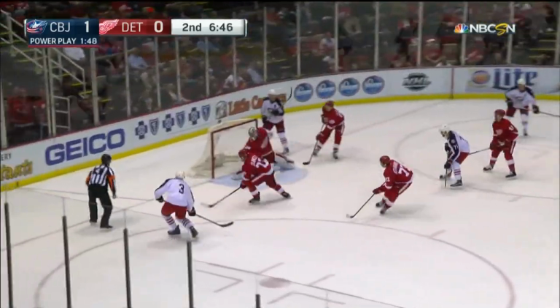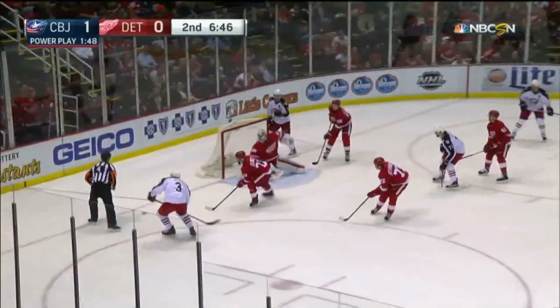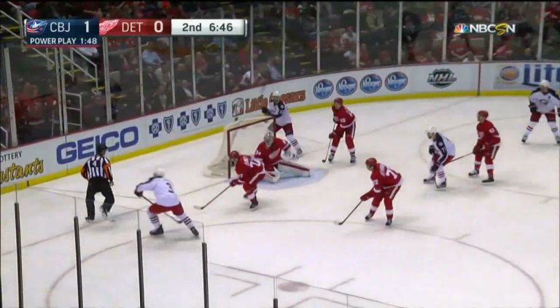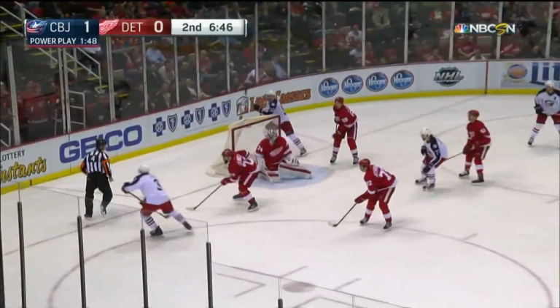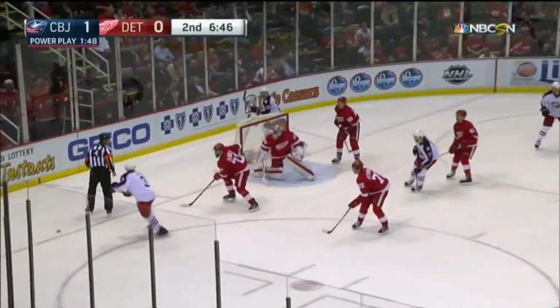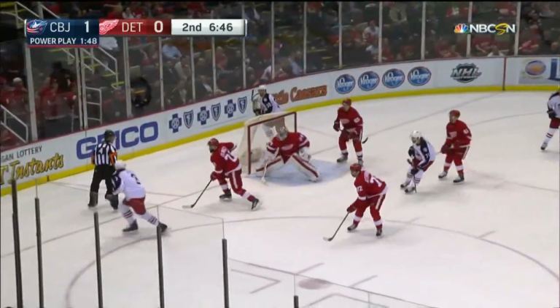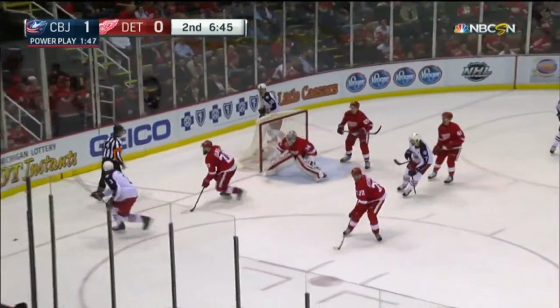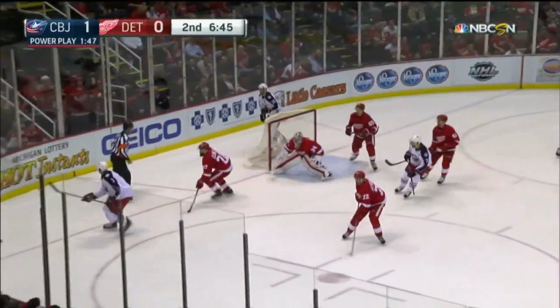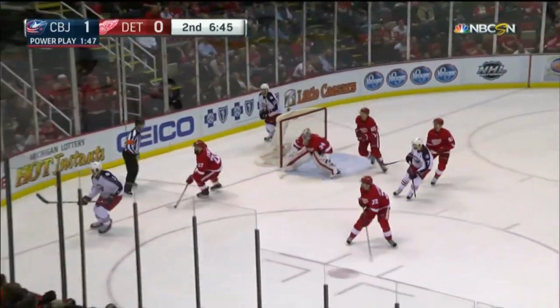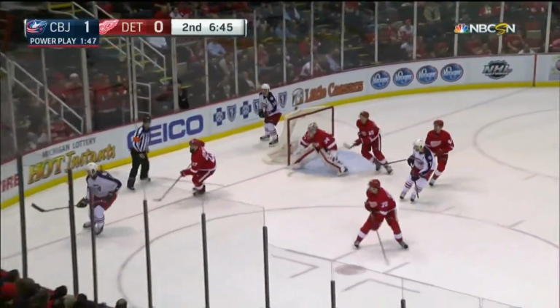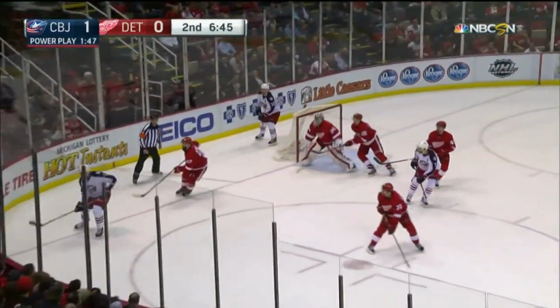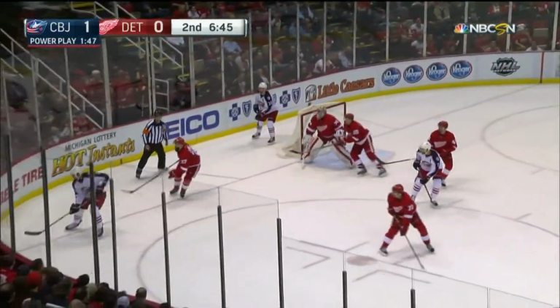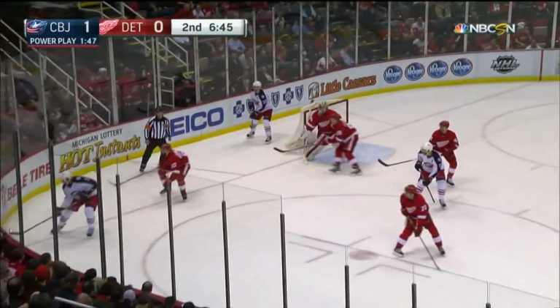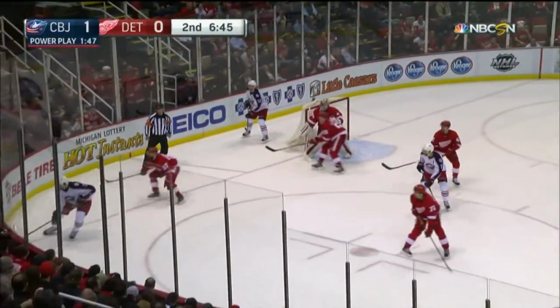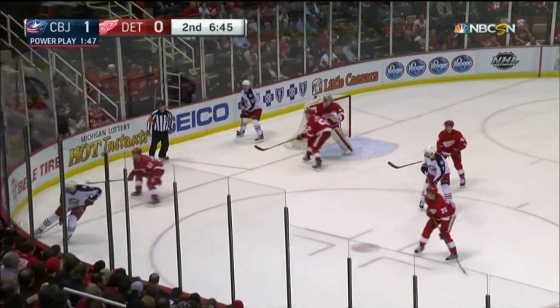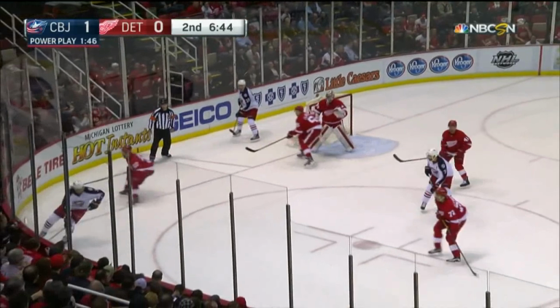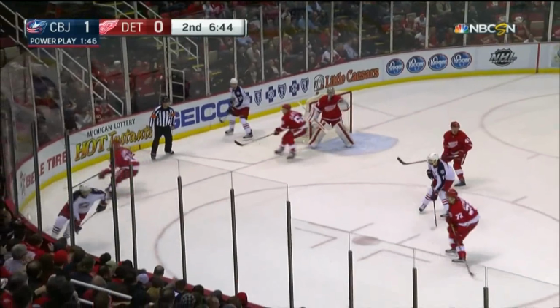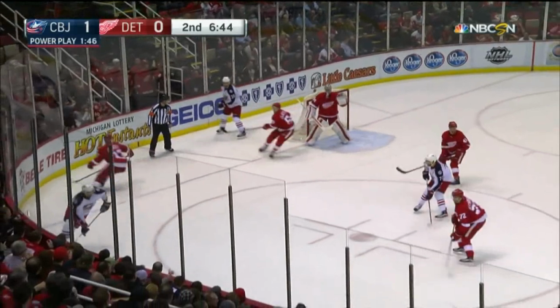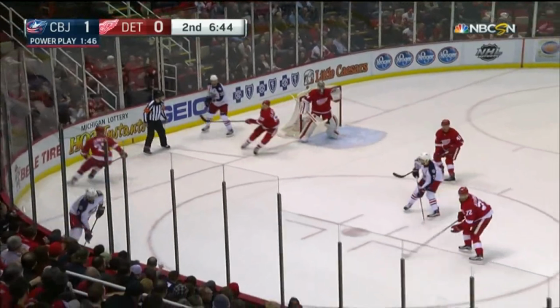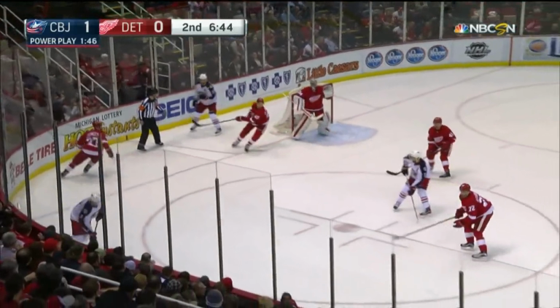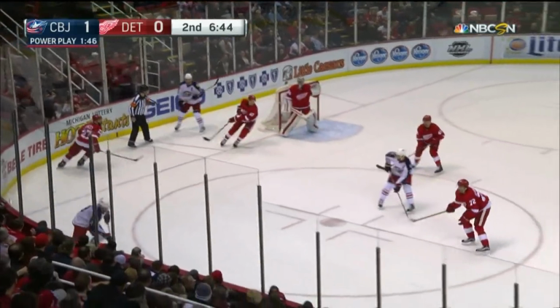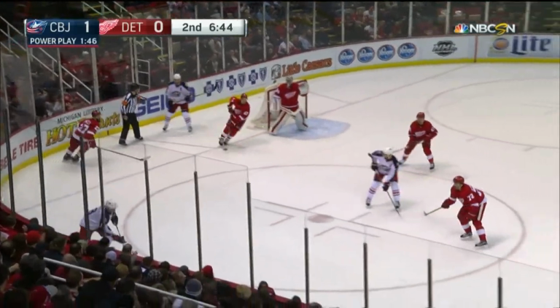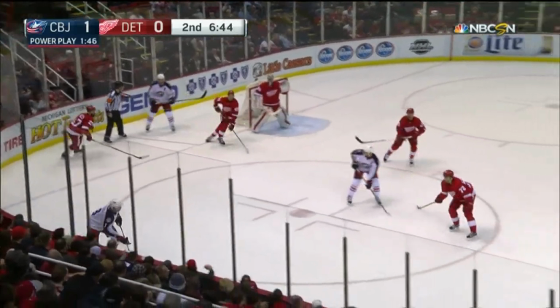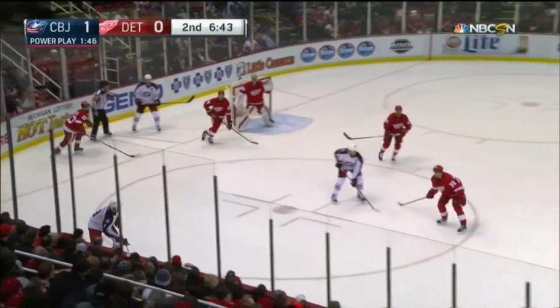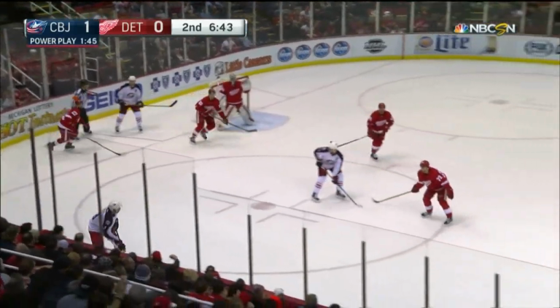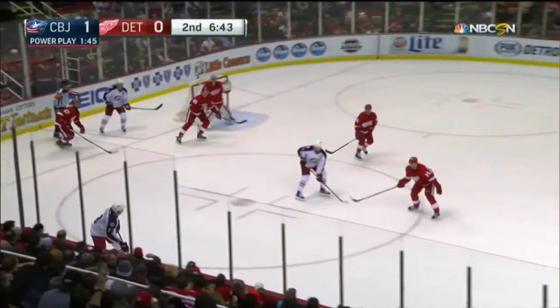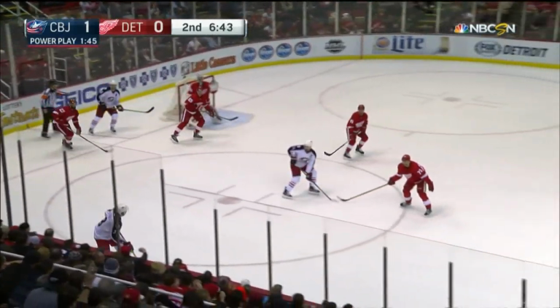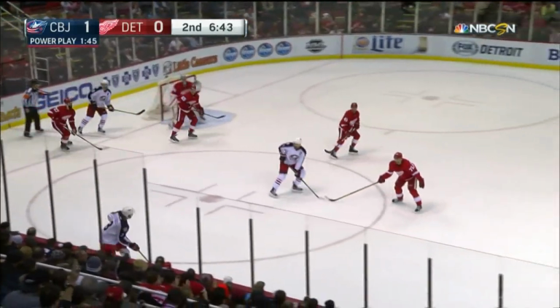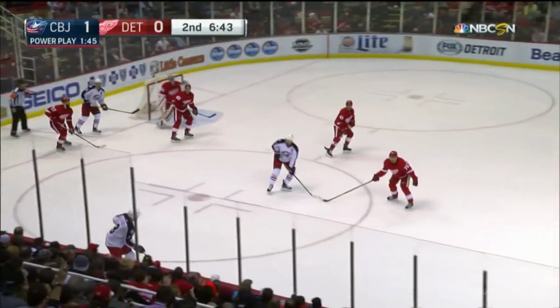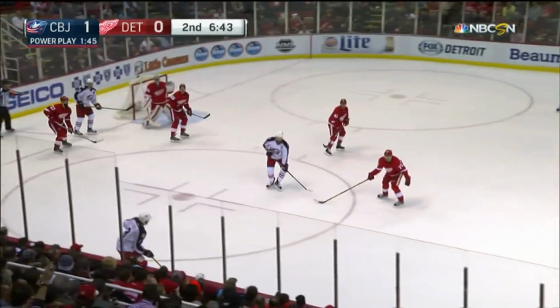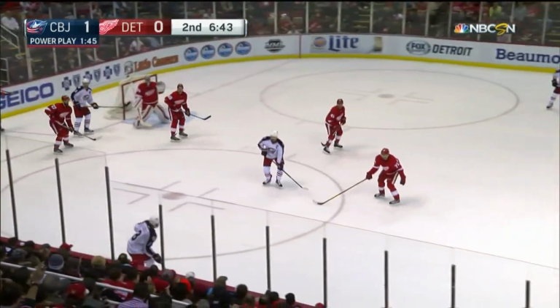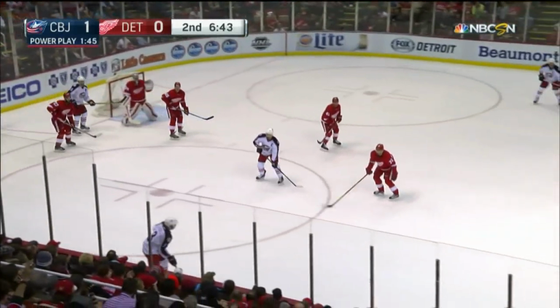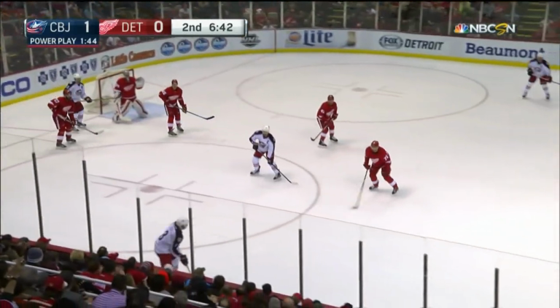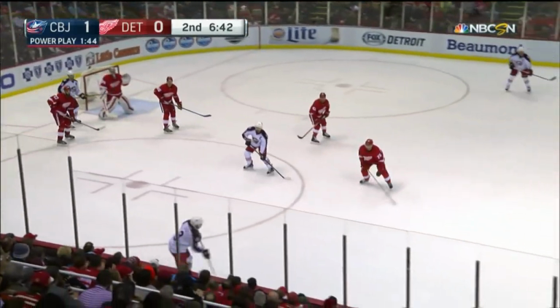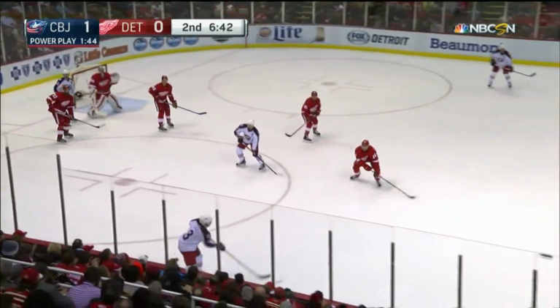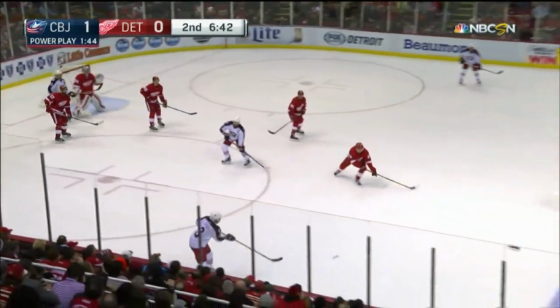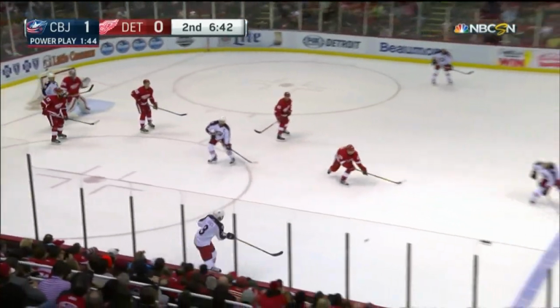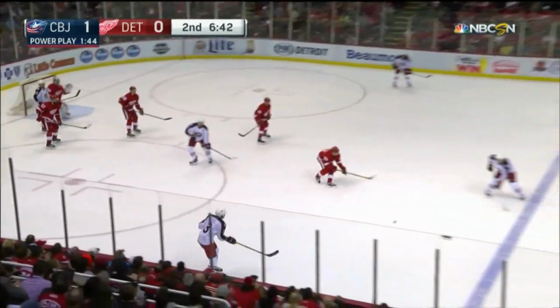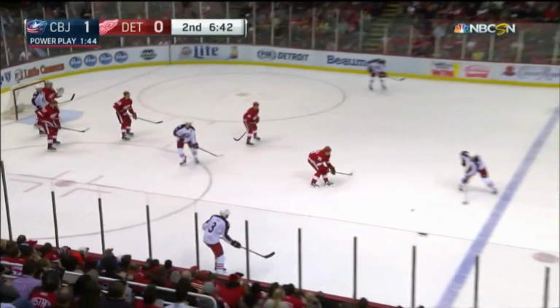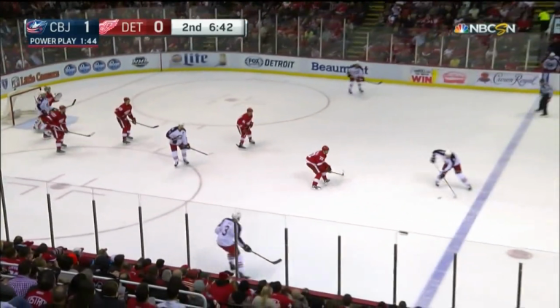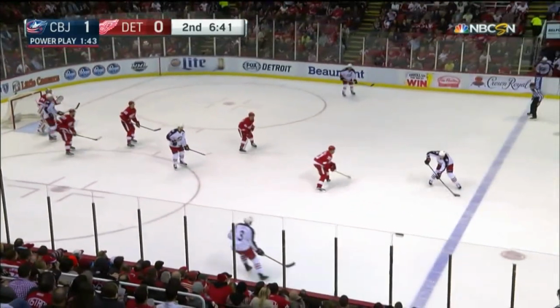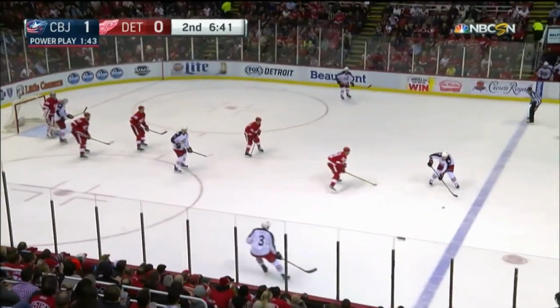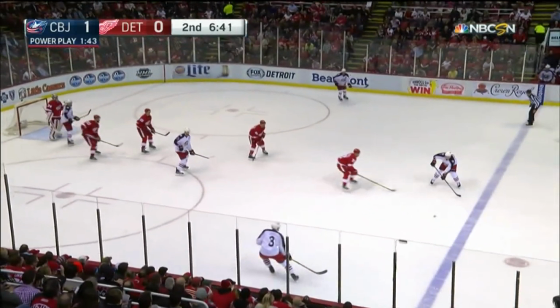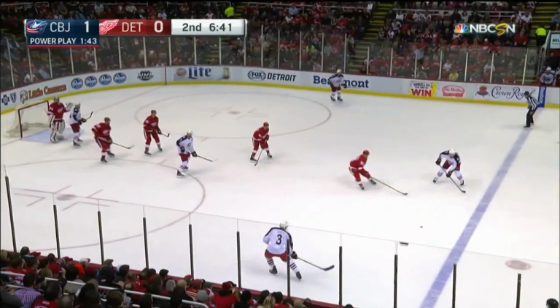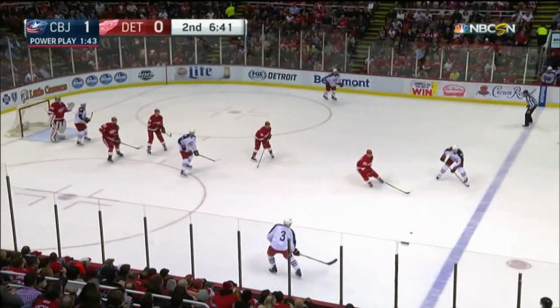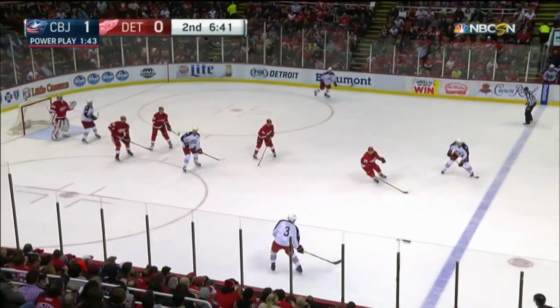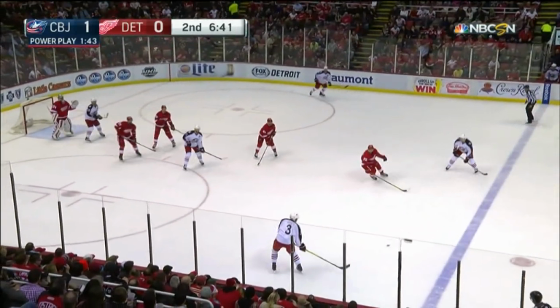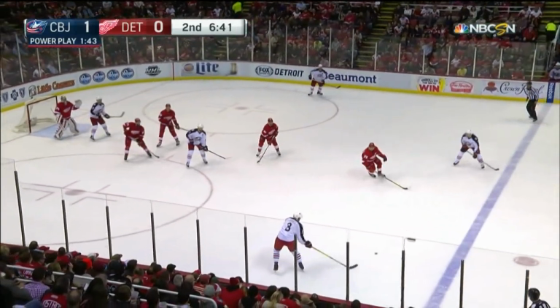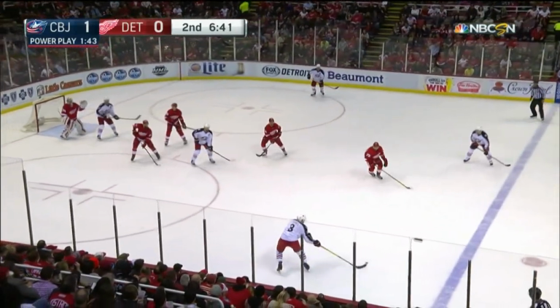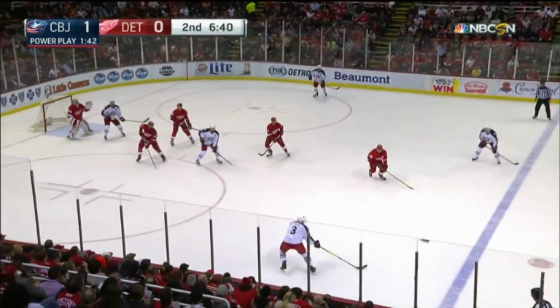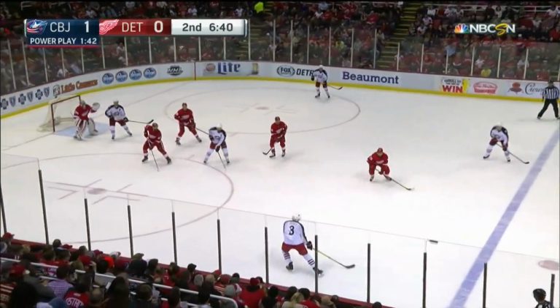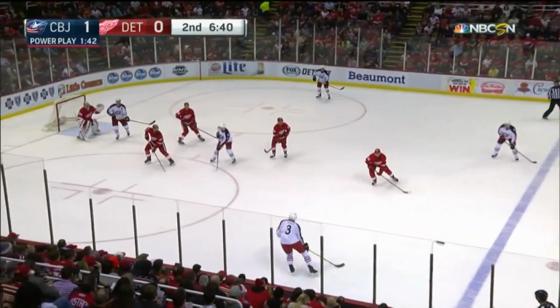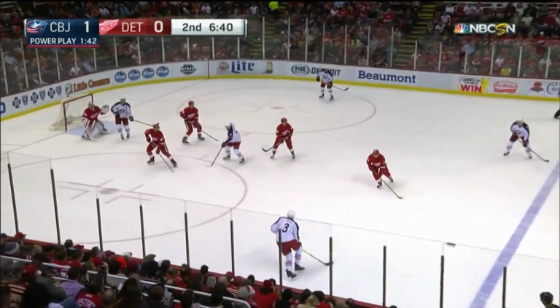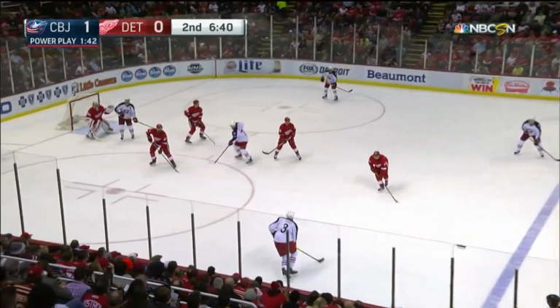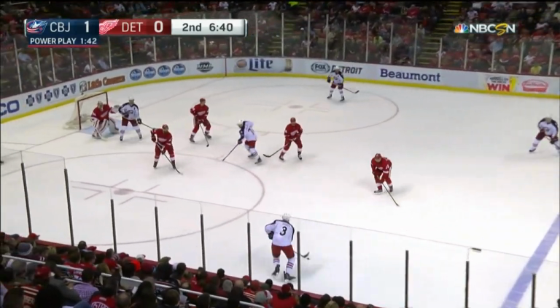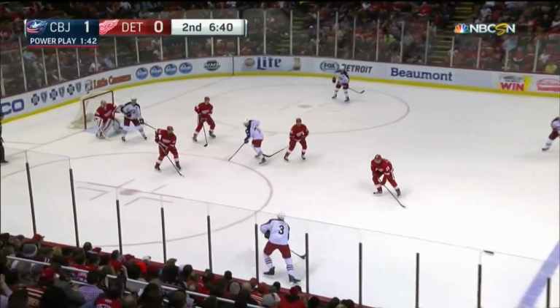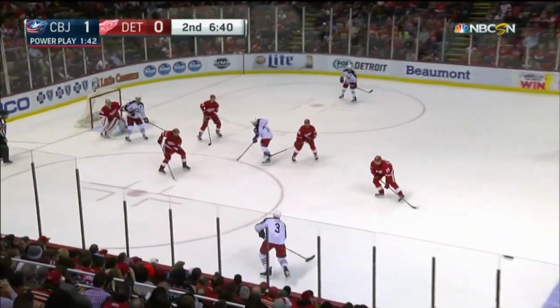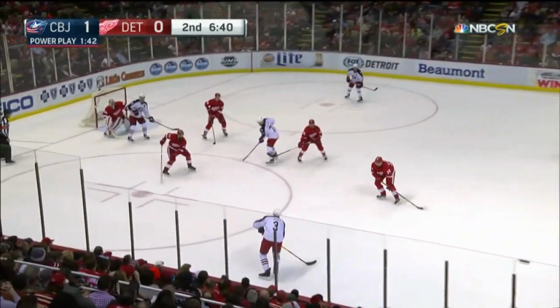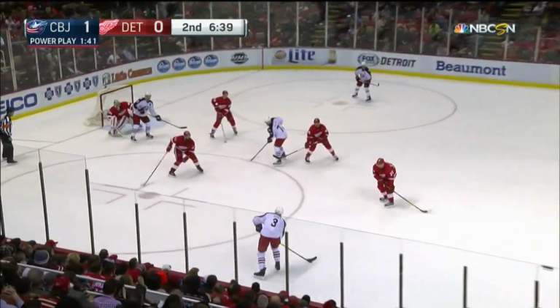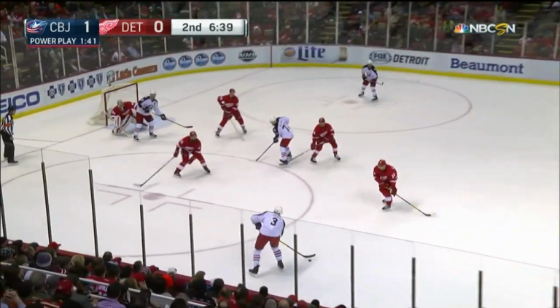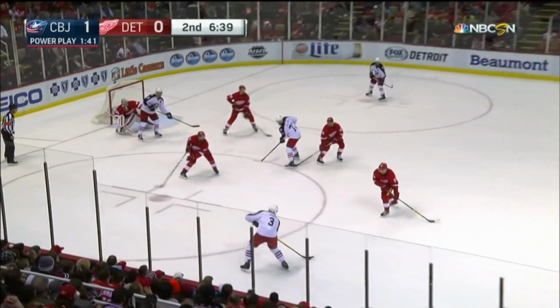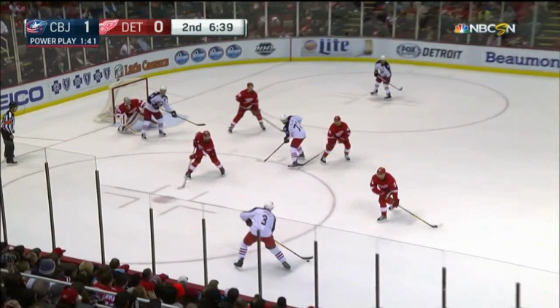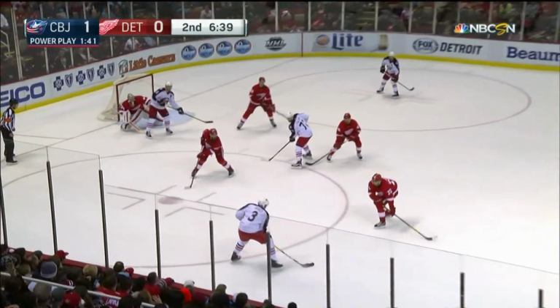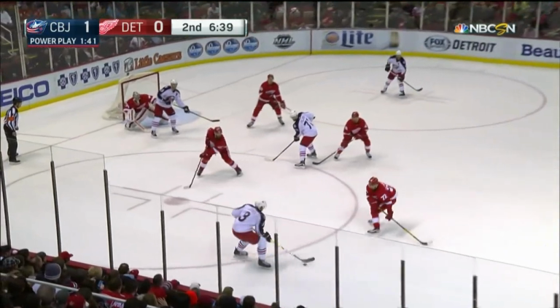Here's Seth Jones, and what a block by Kyle Quincy. Jones didn't get a lot on that, but he had an open net.